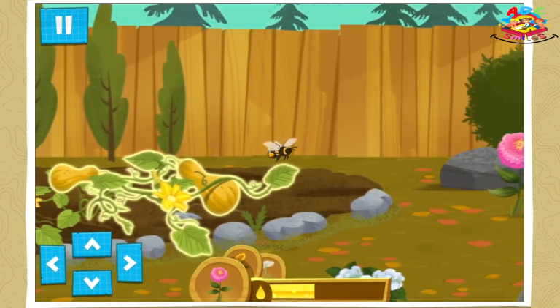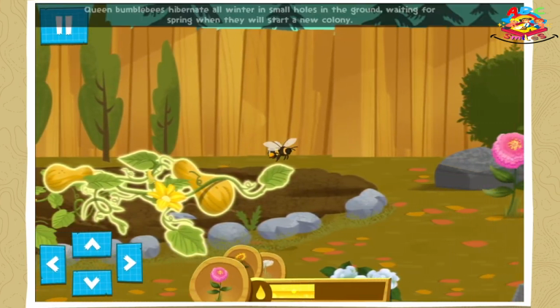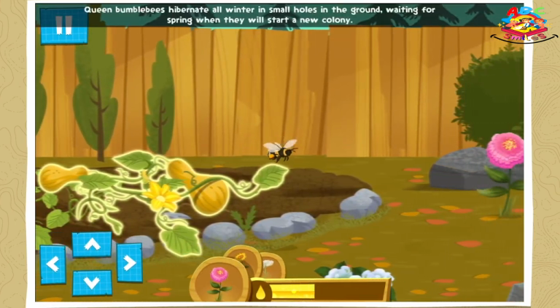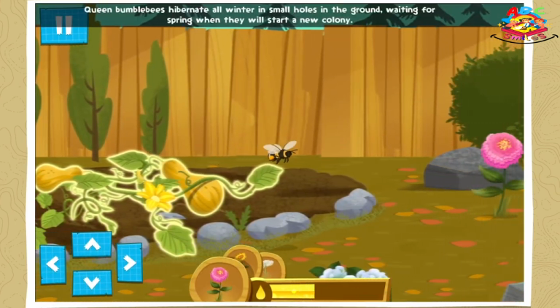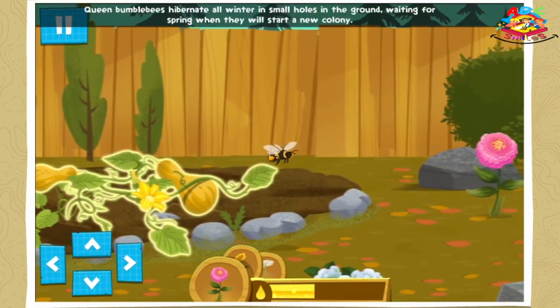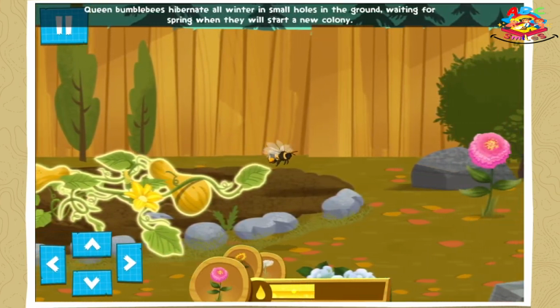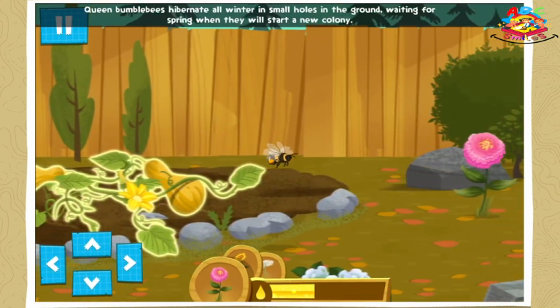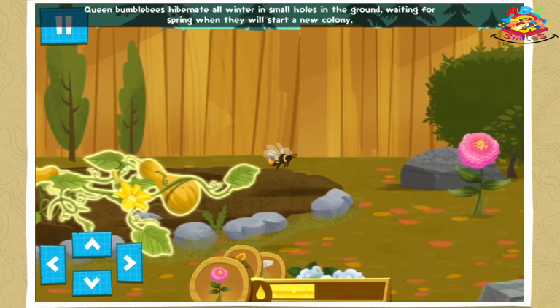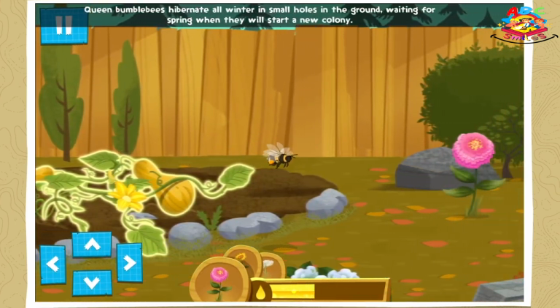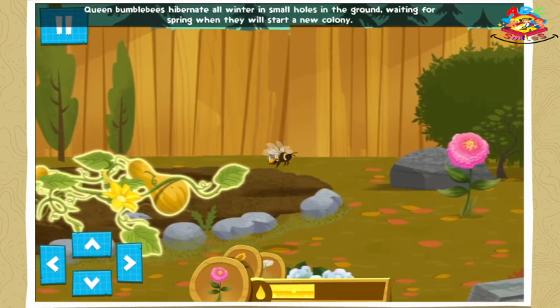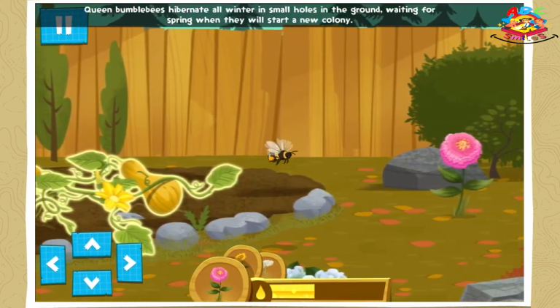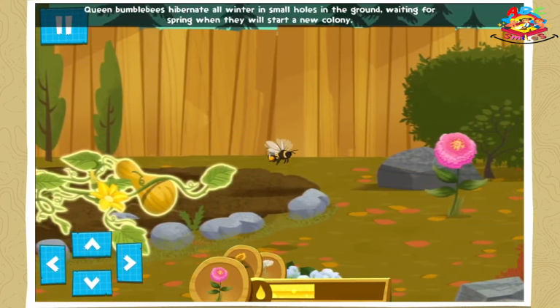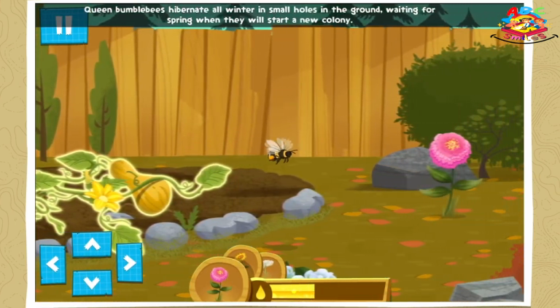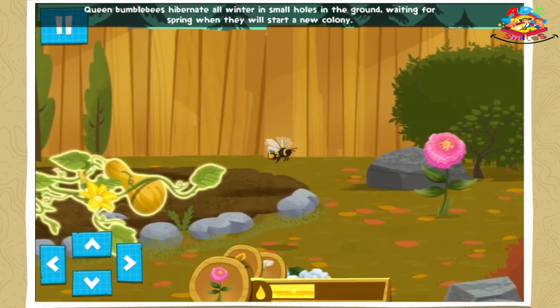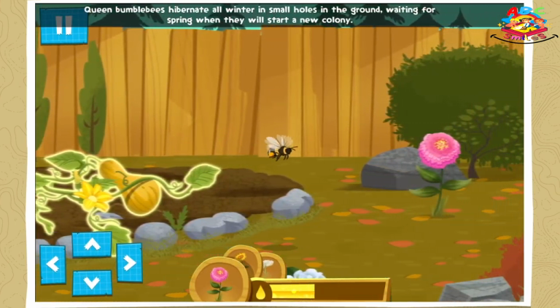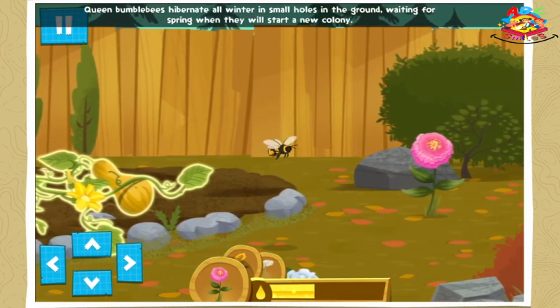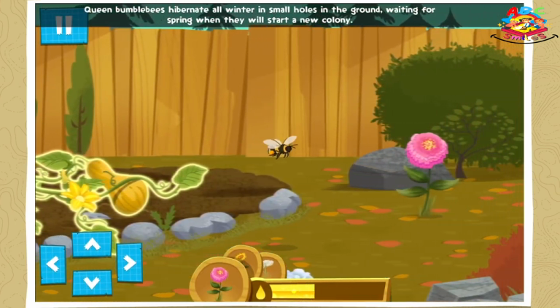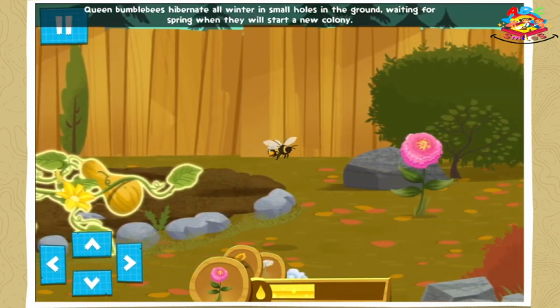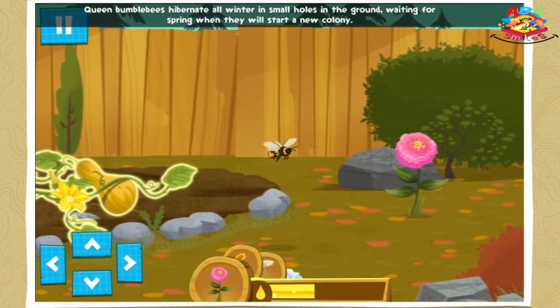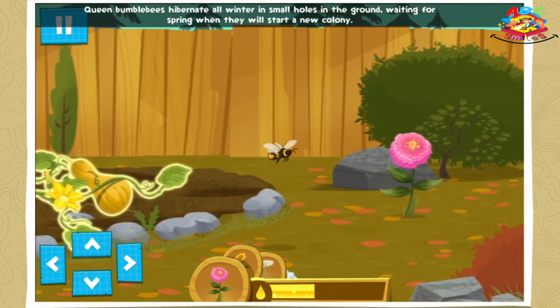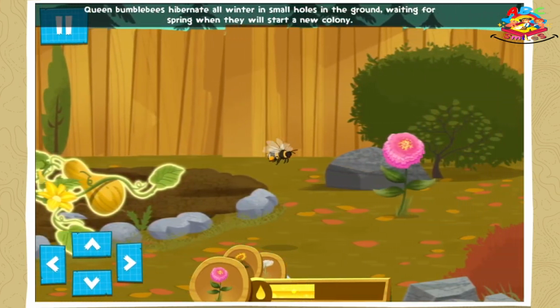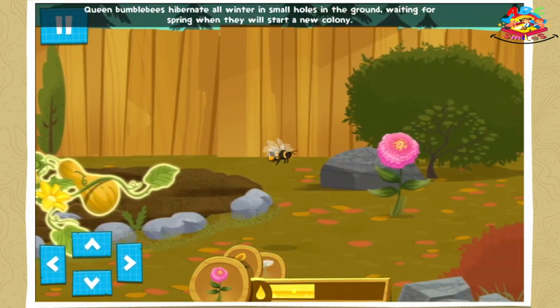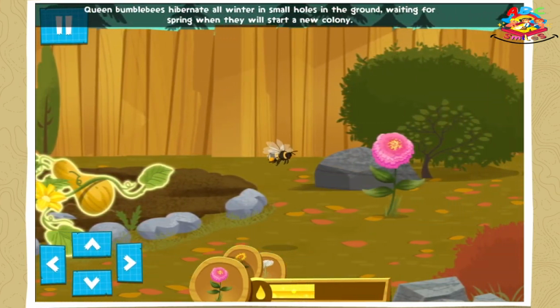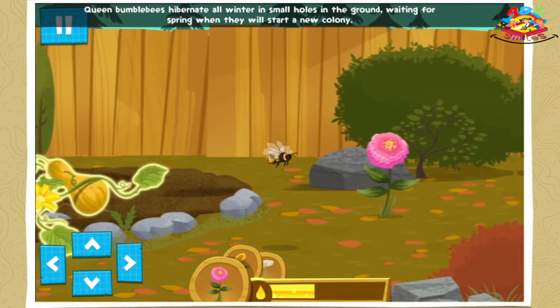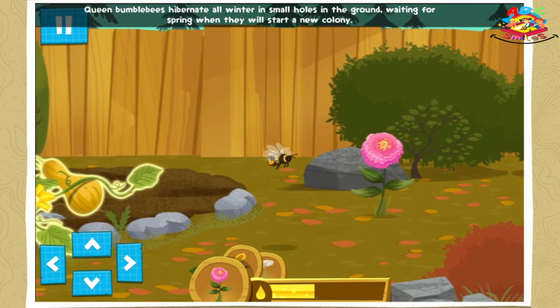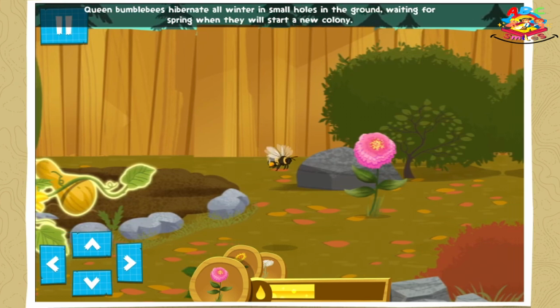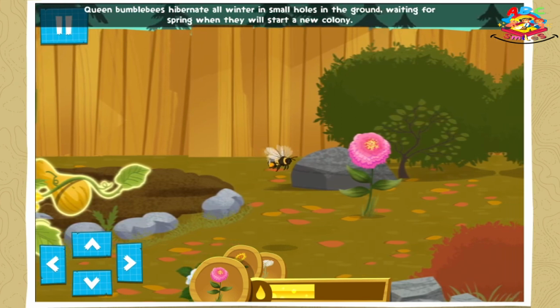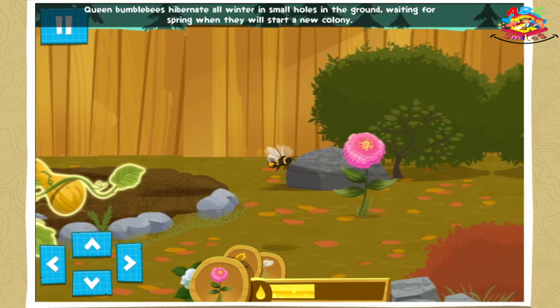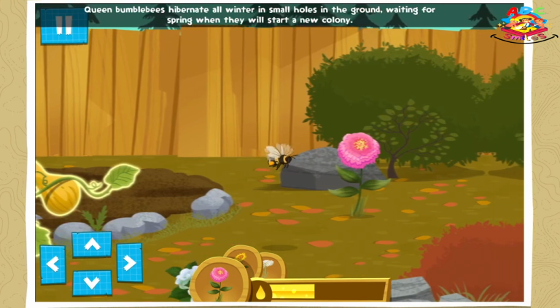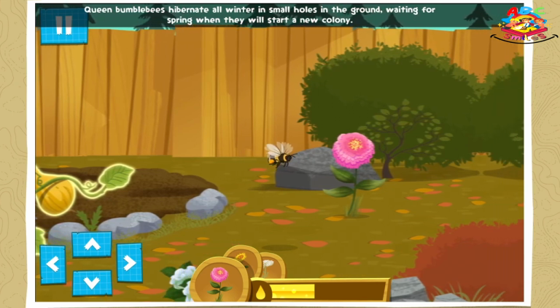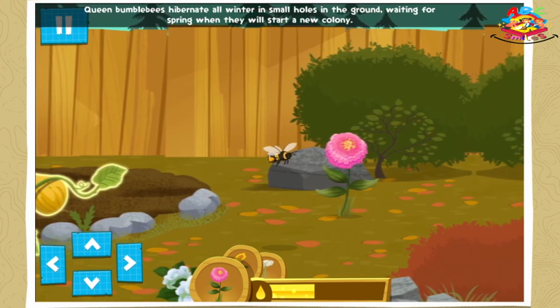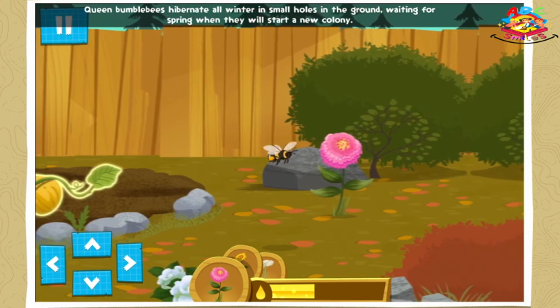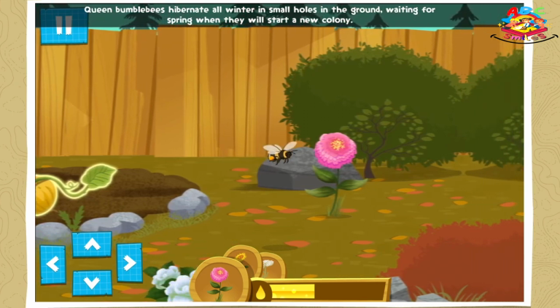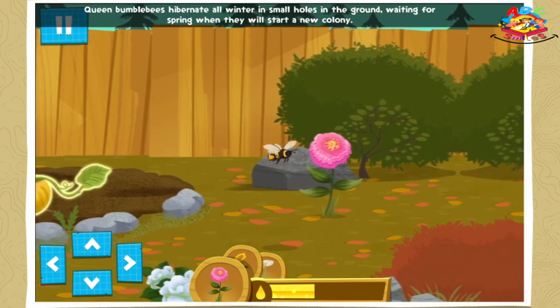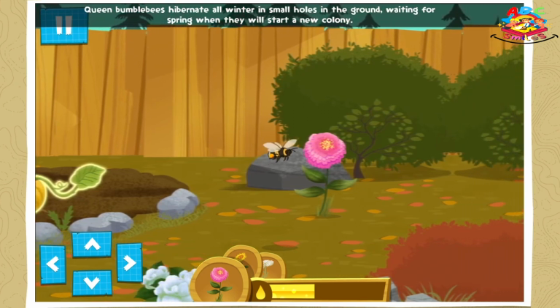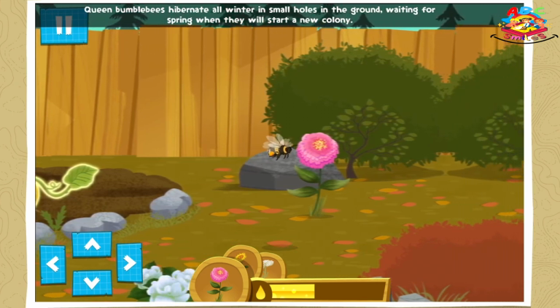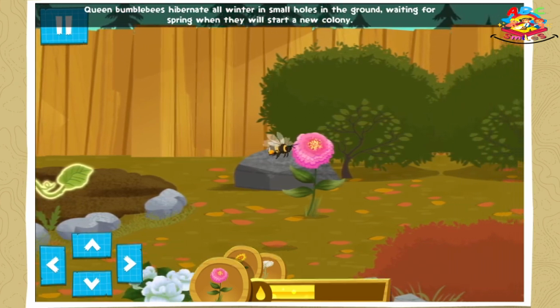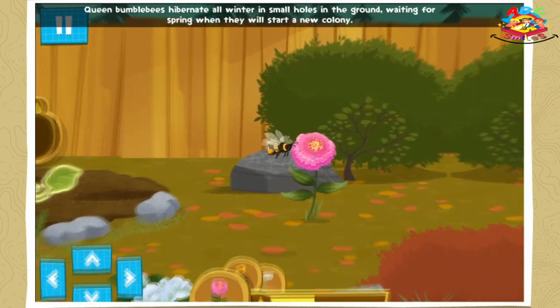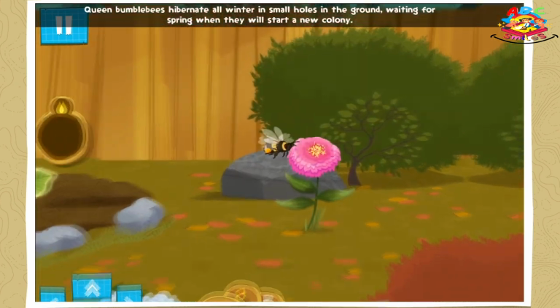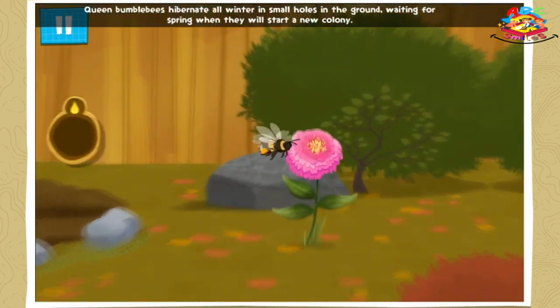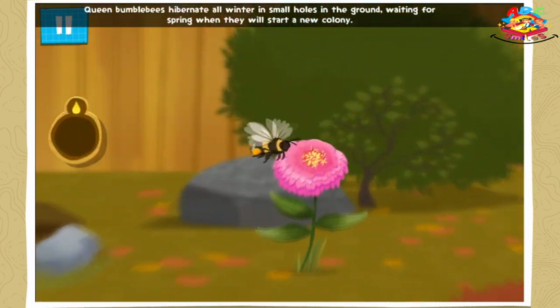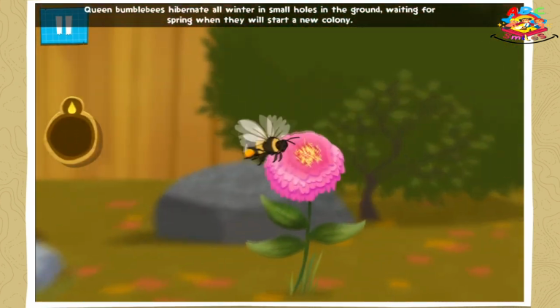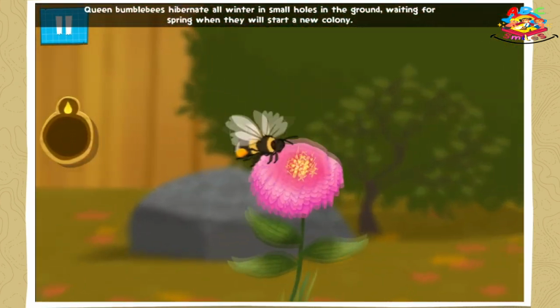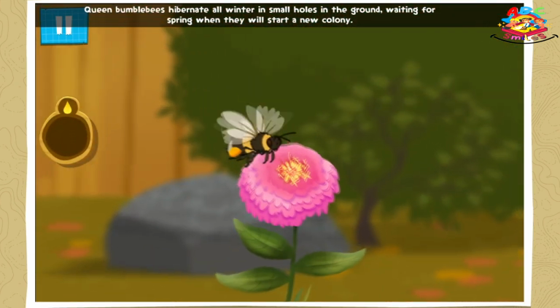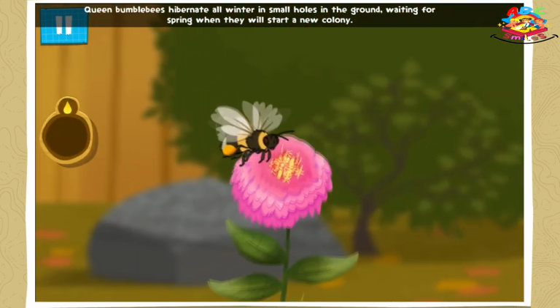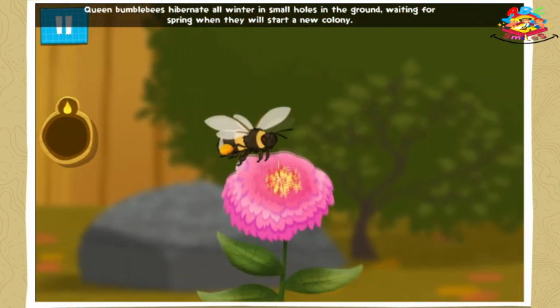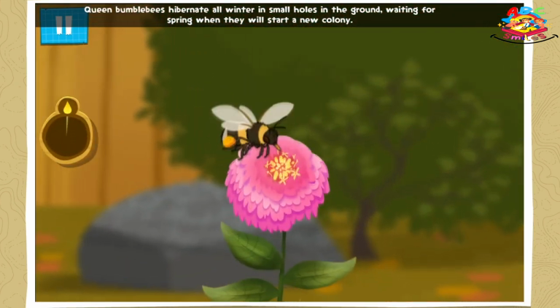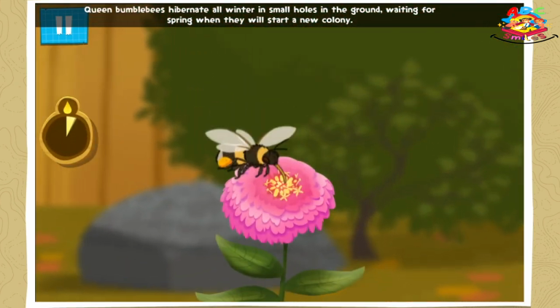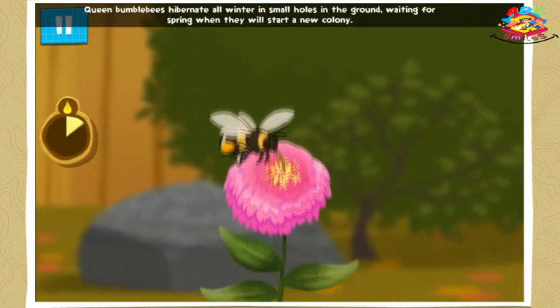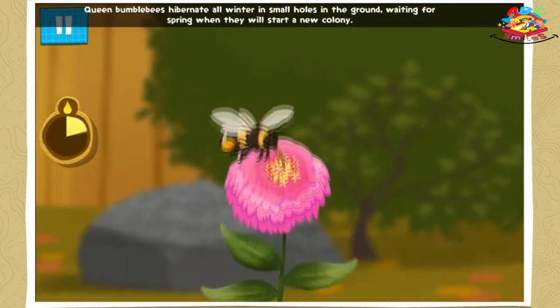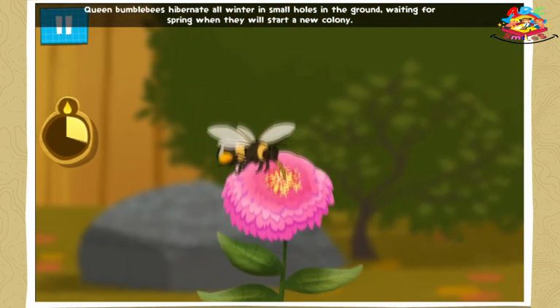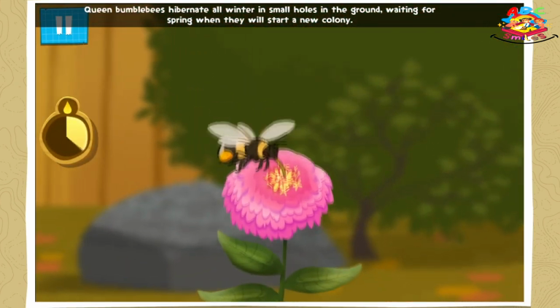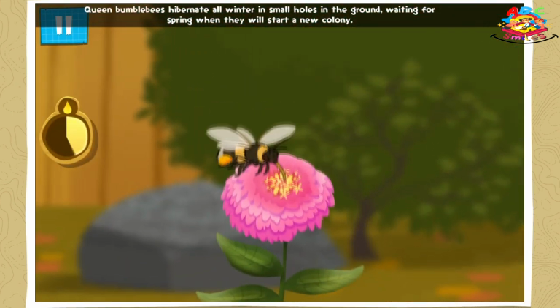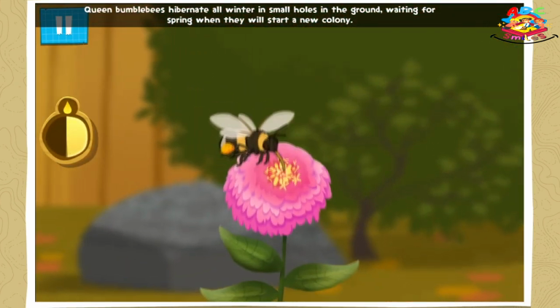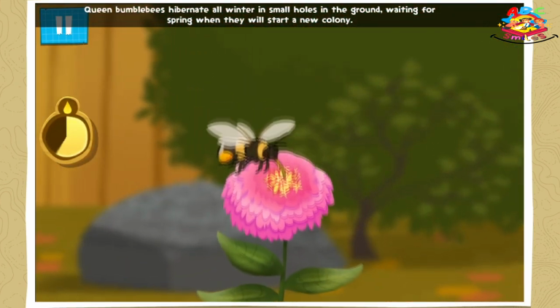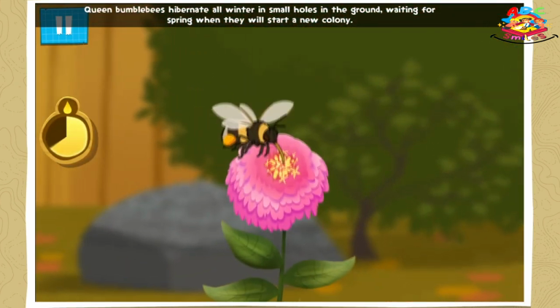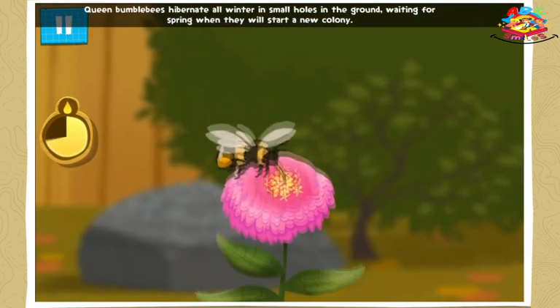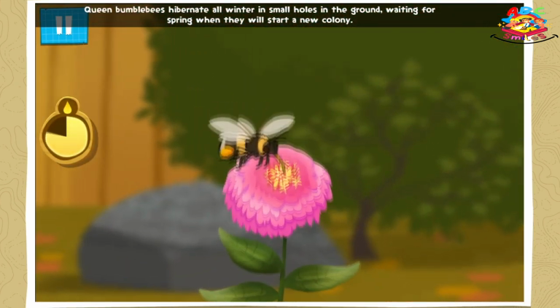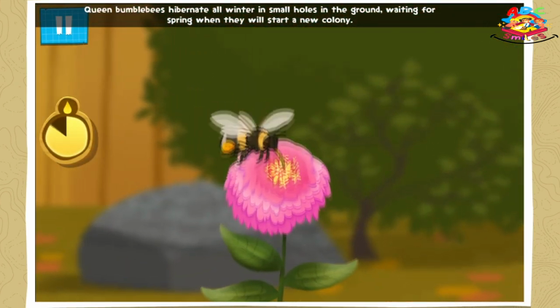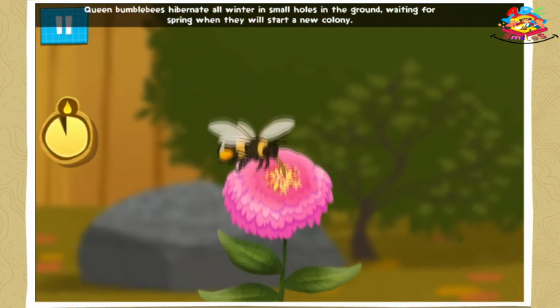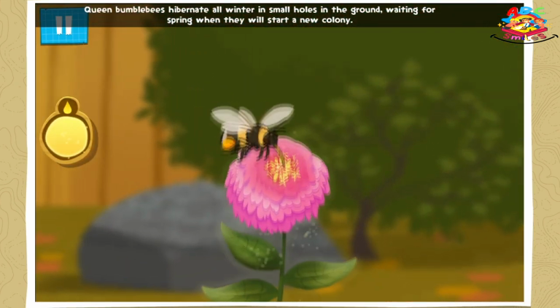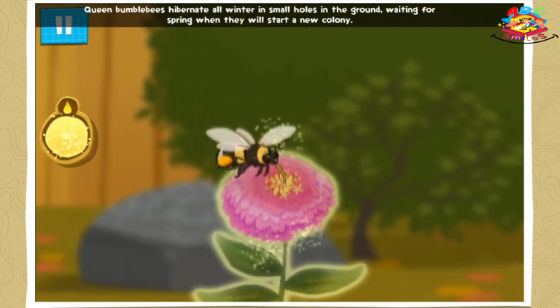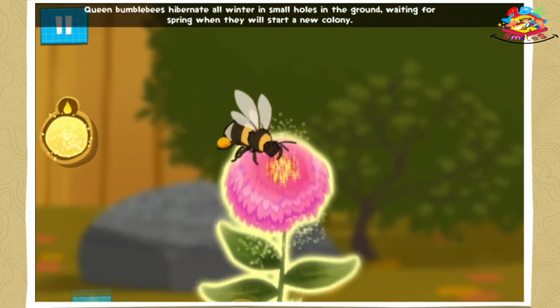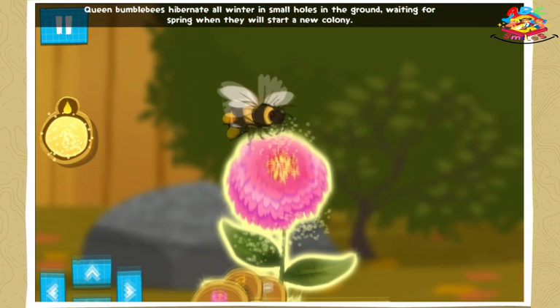Queen bumblebees hibernate all winter in small holes in the ground, waiting for spring when they will start a new colony.